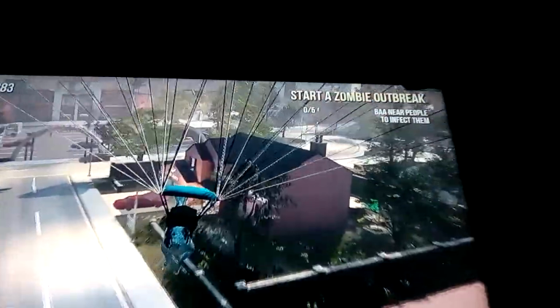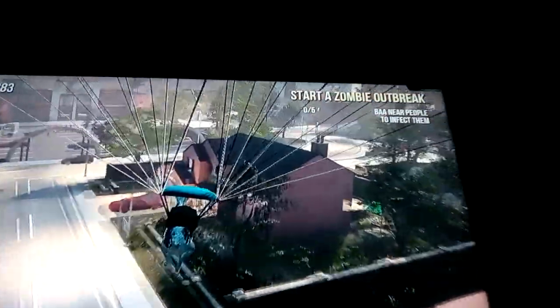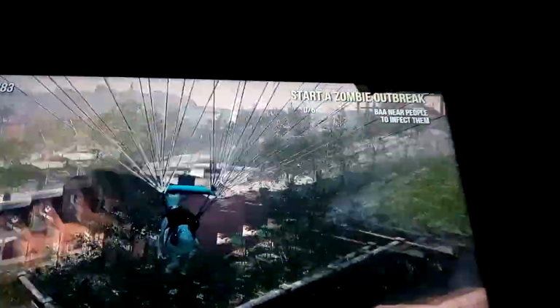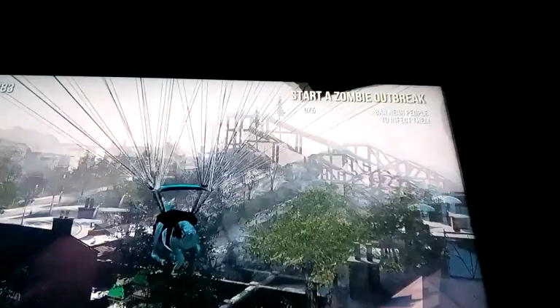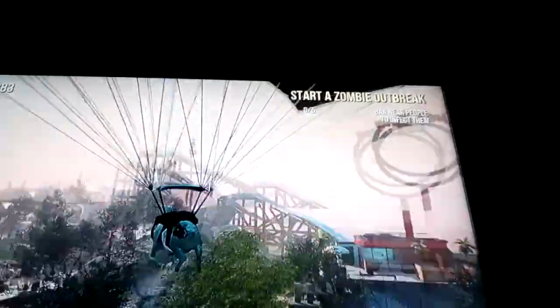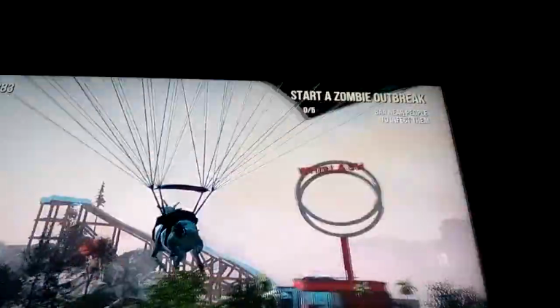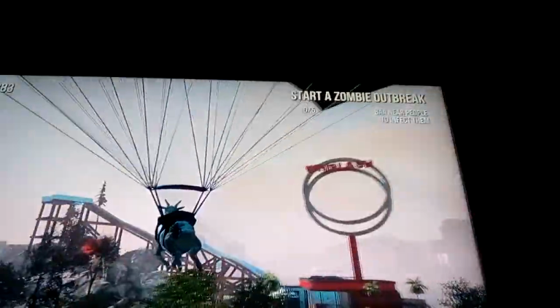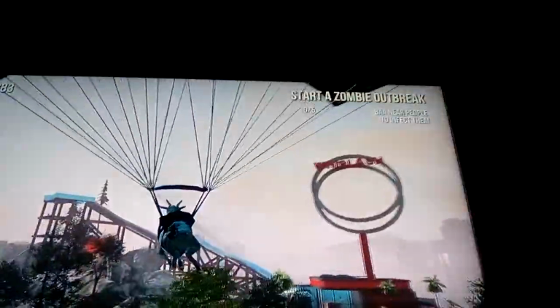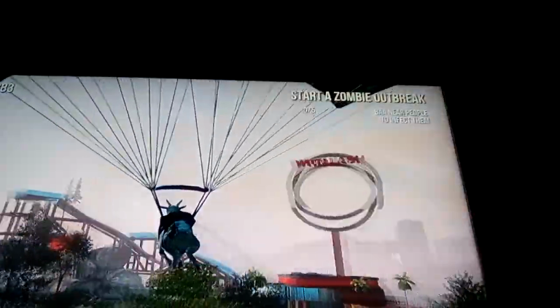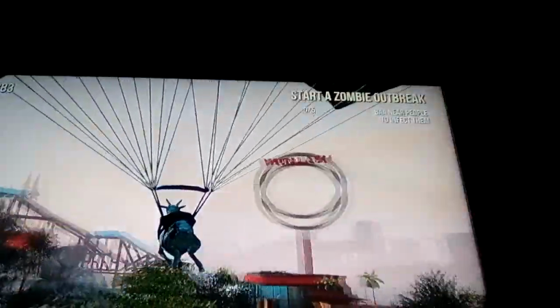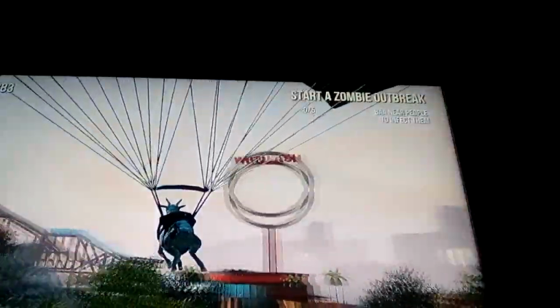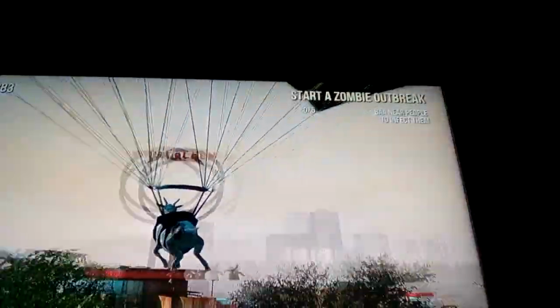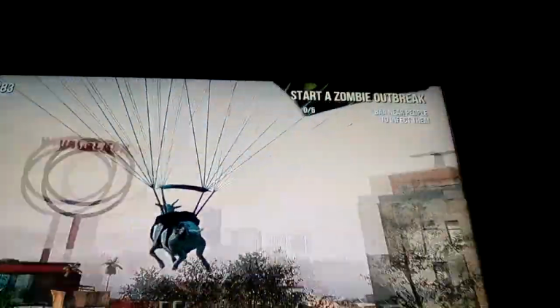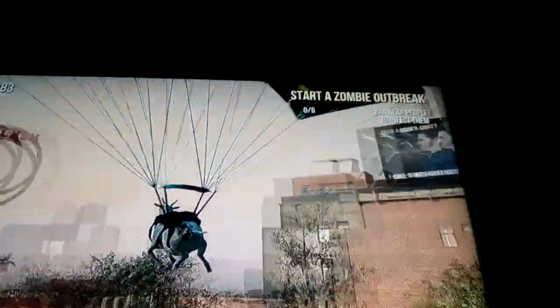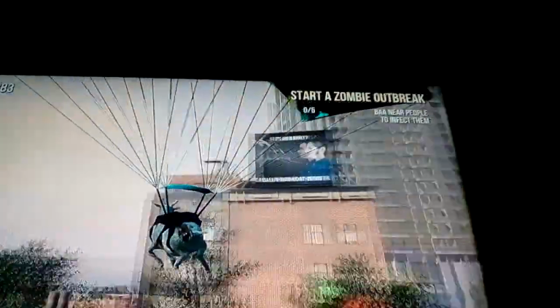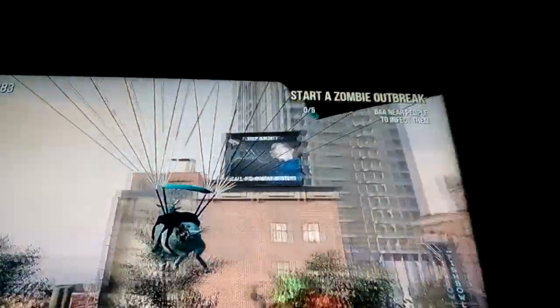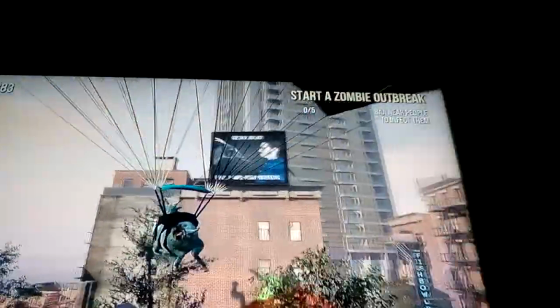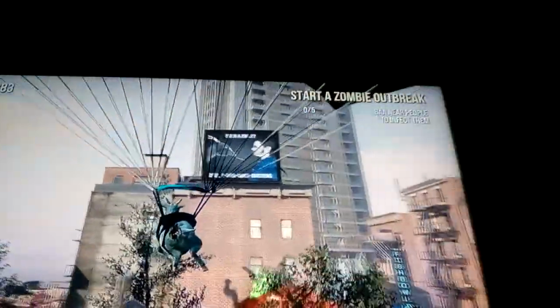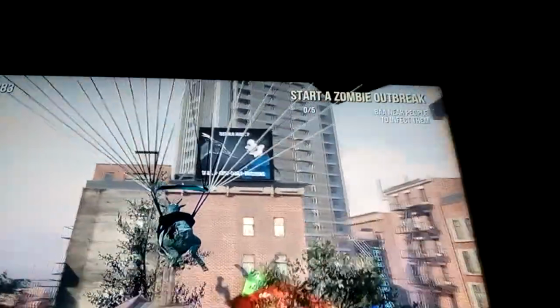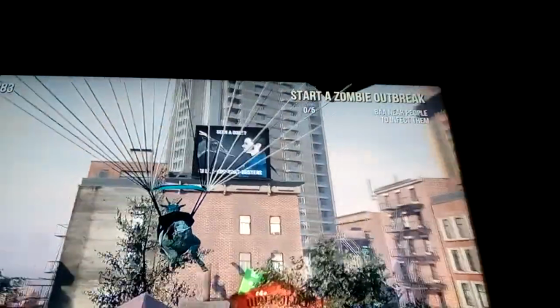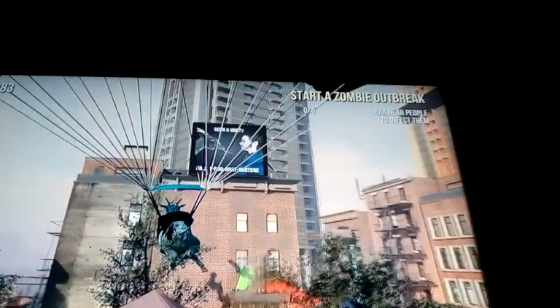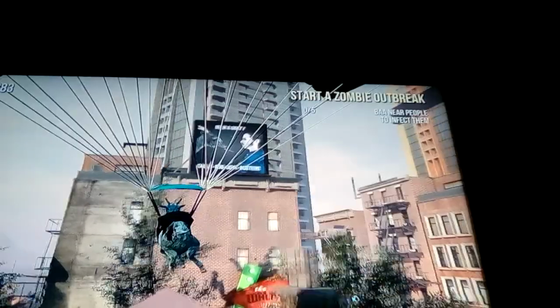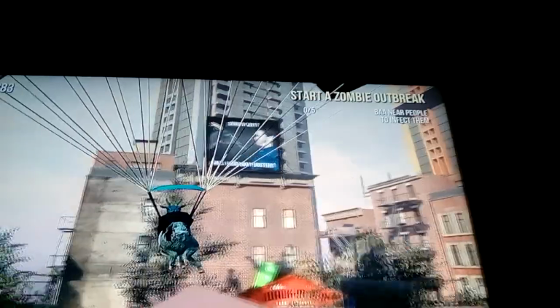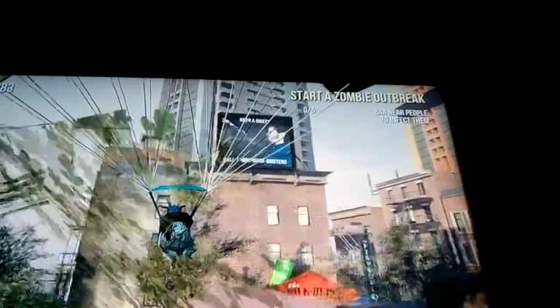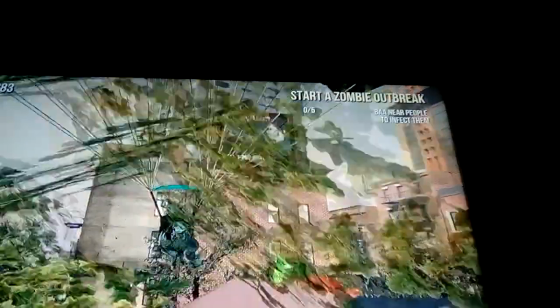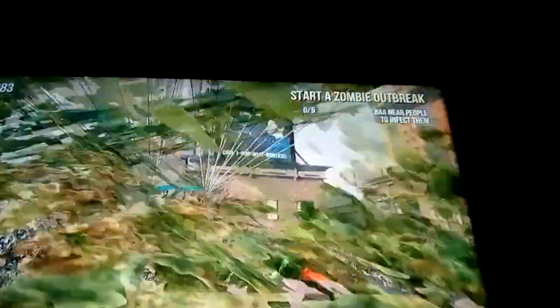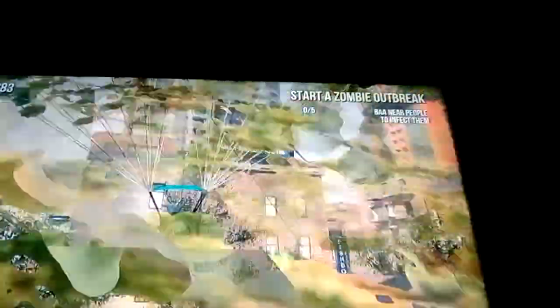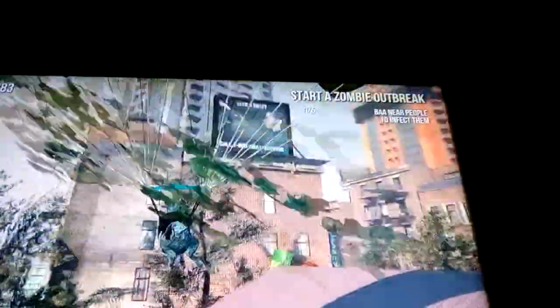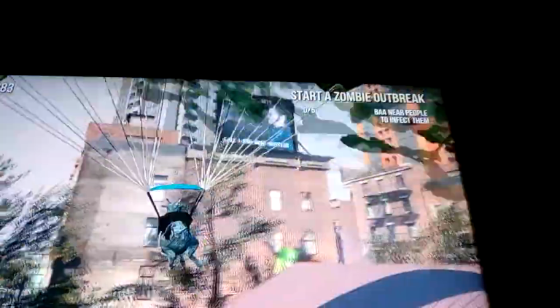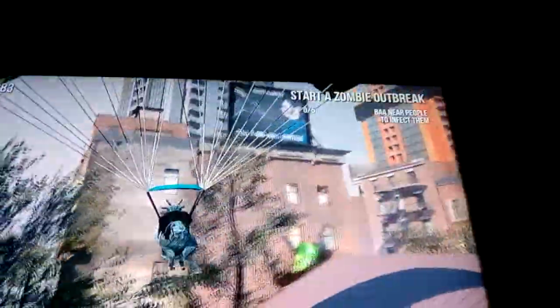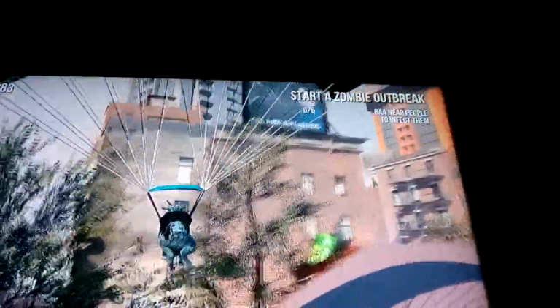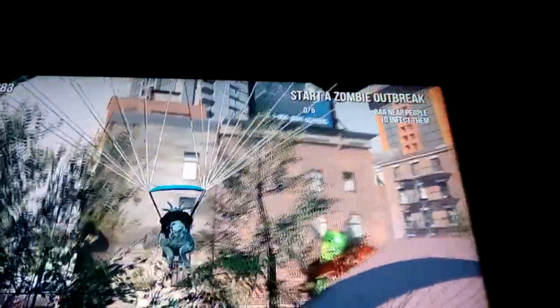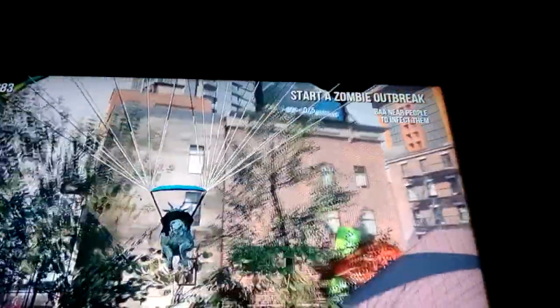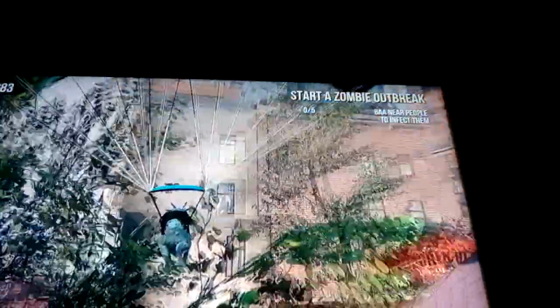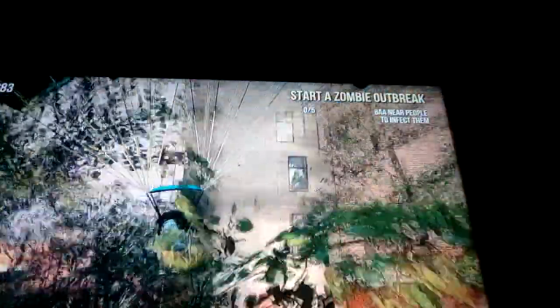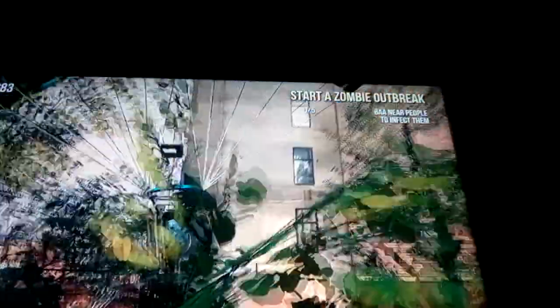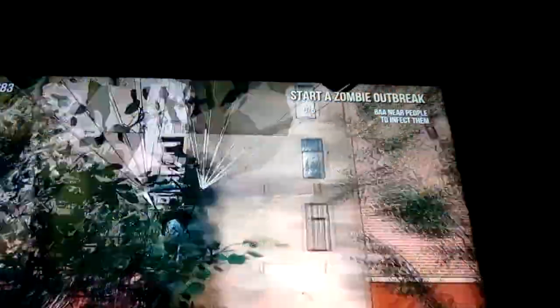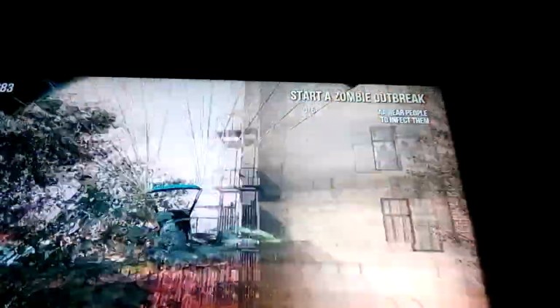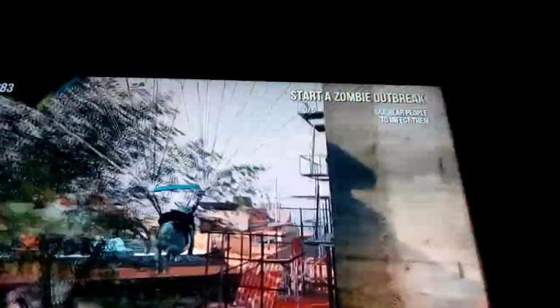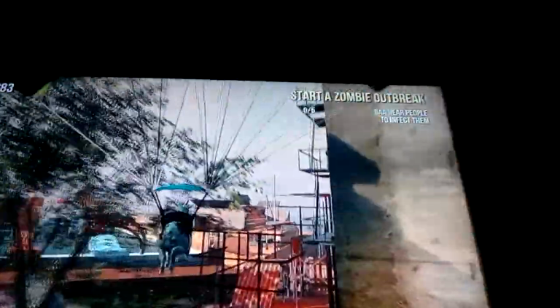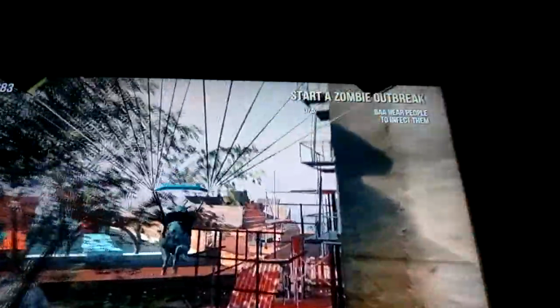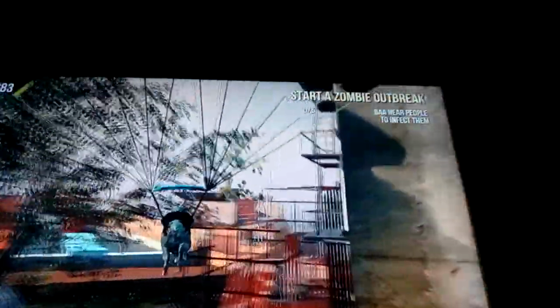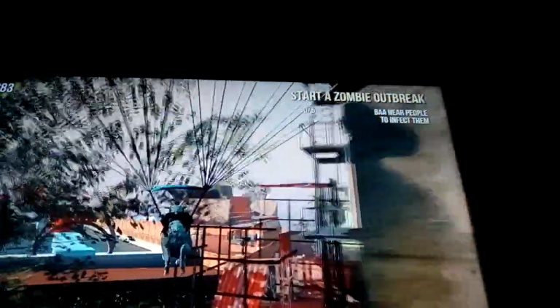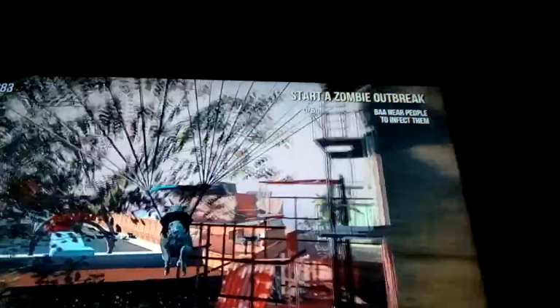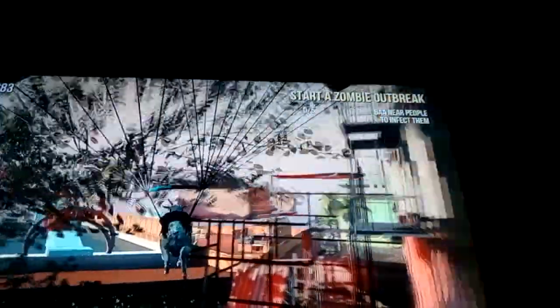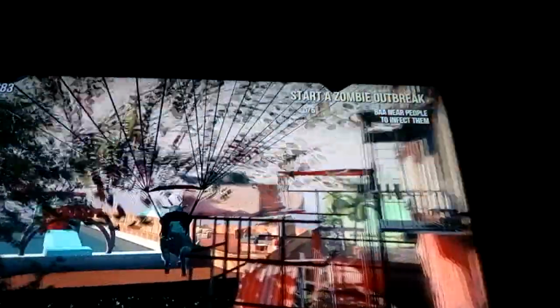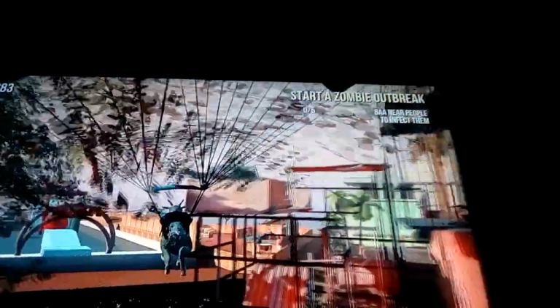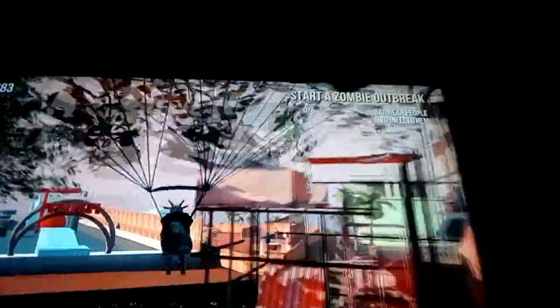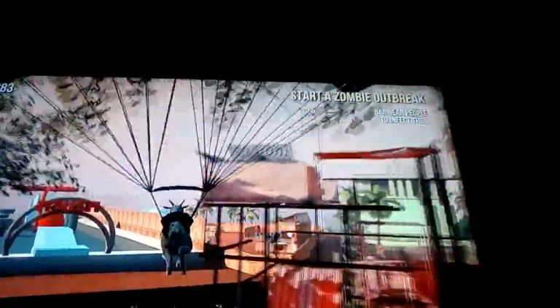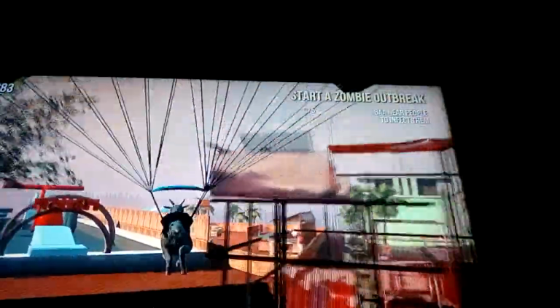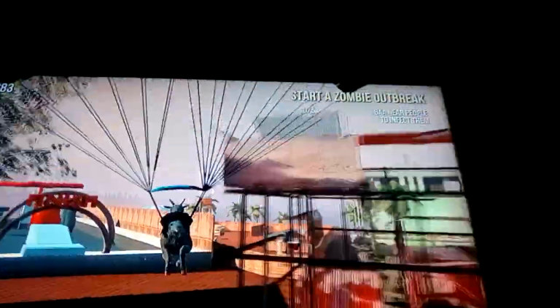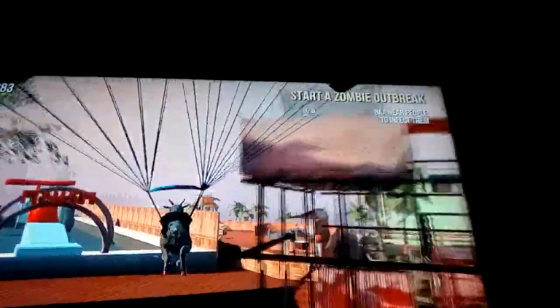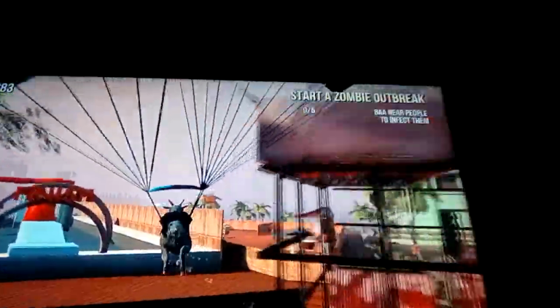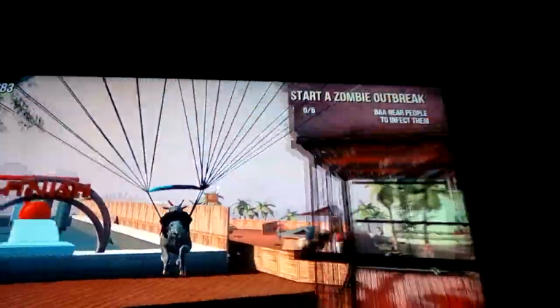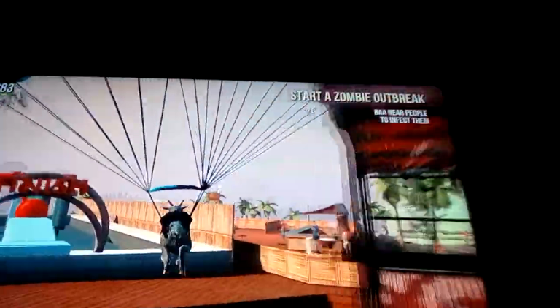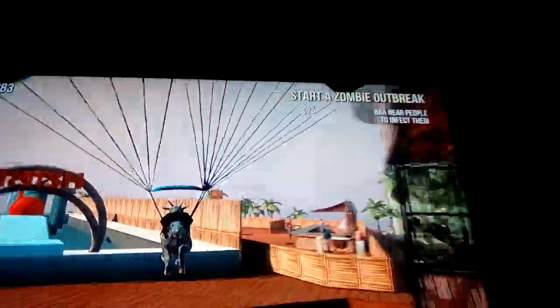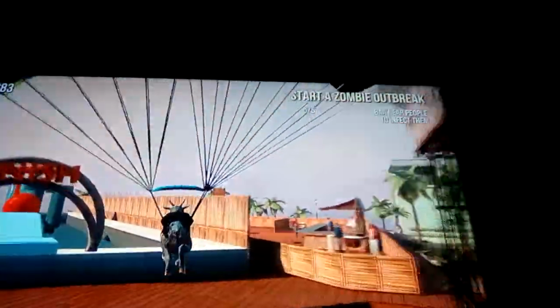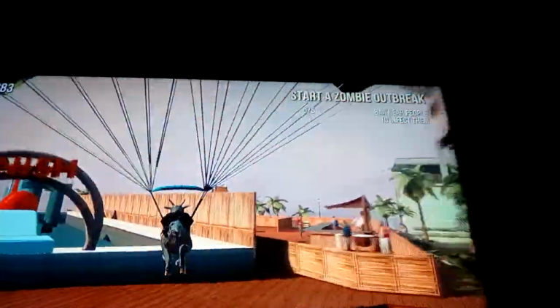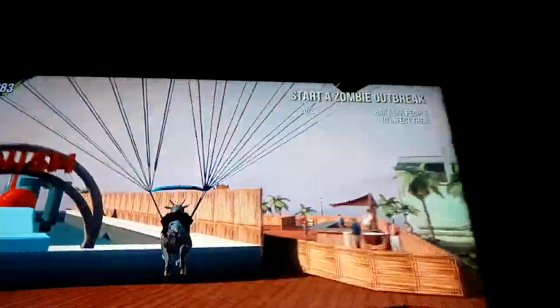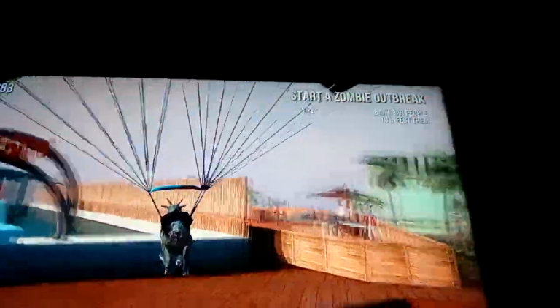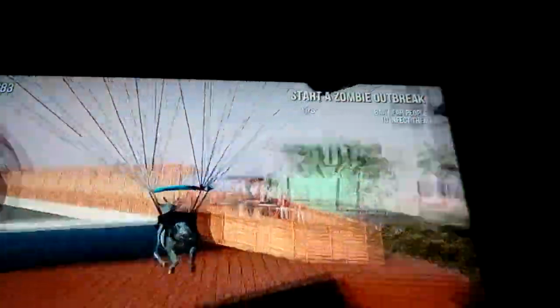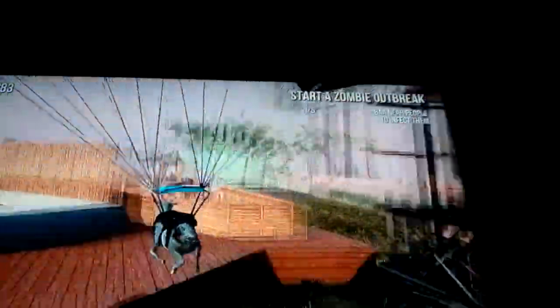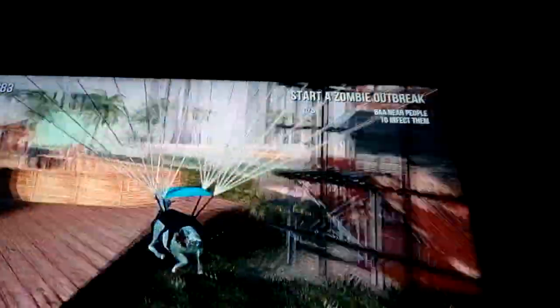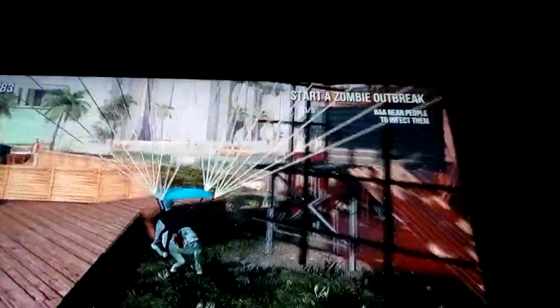Especially for when there's a zombie outbreak, you can just jump off the building and just glide around. So that's it.